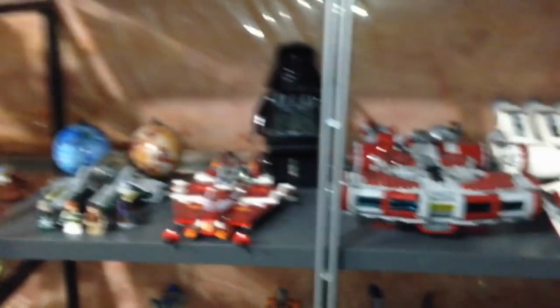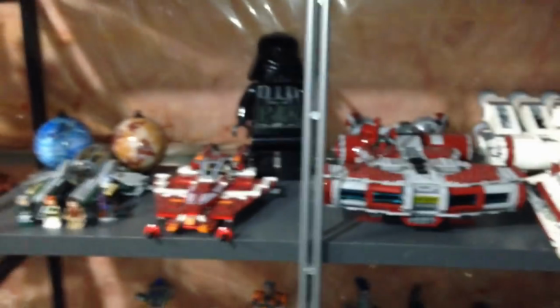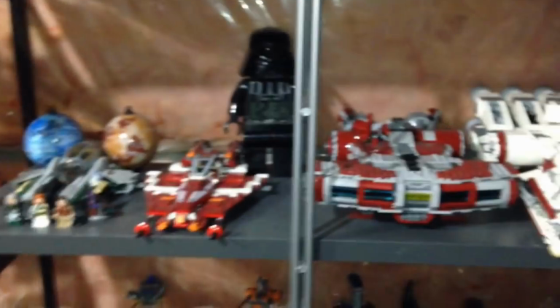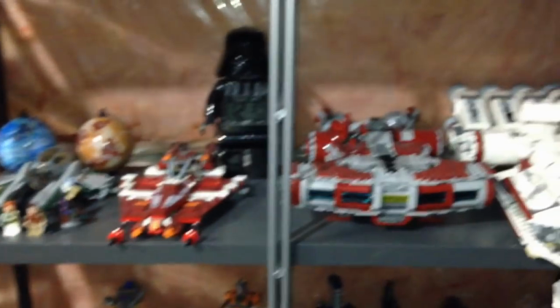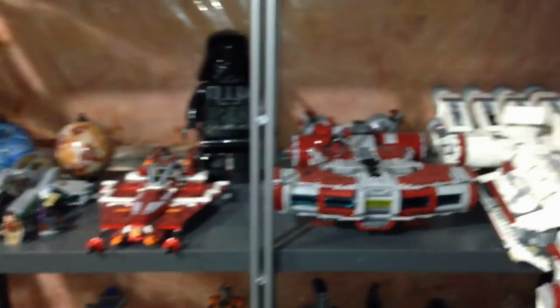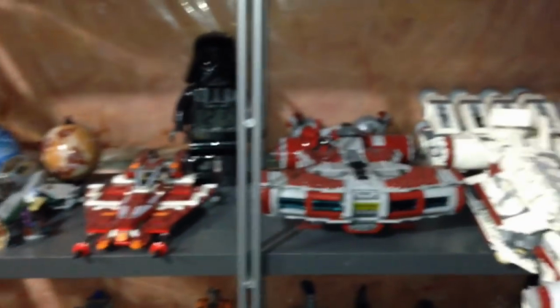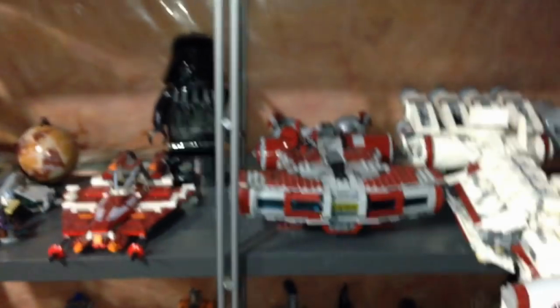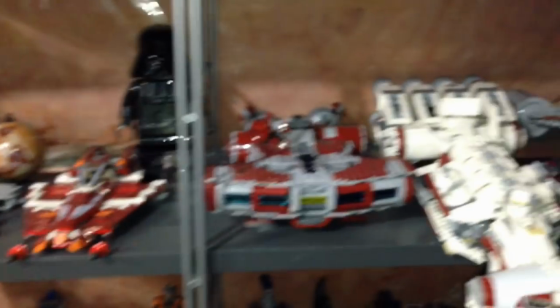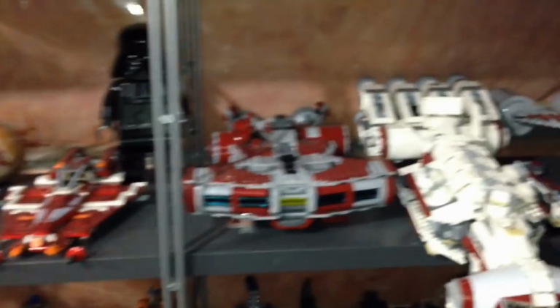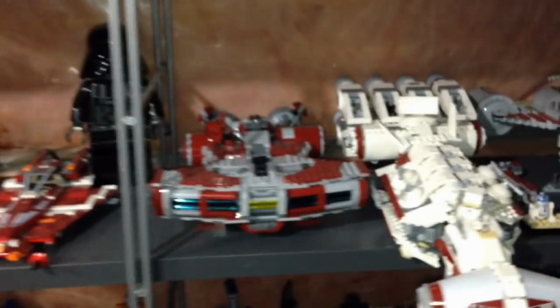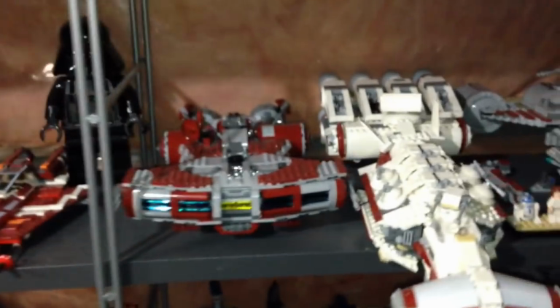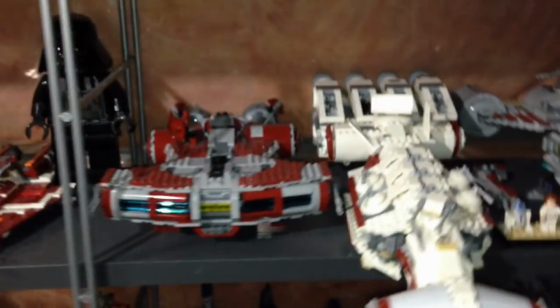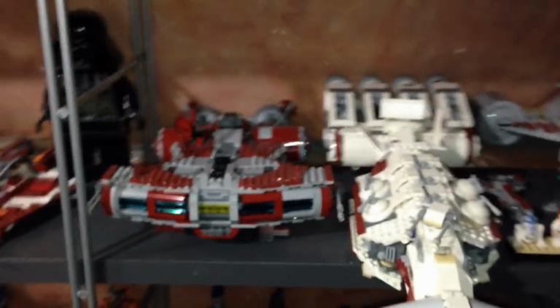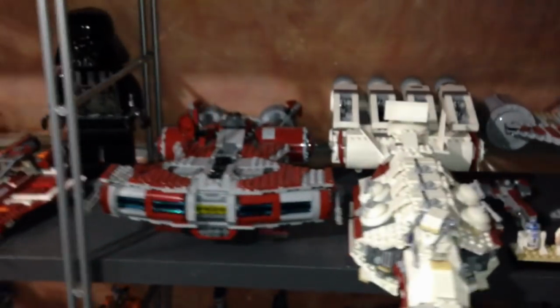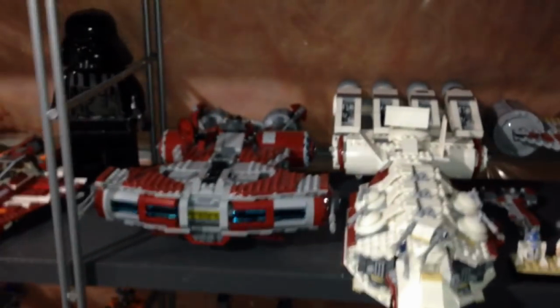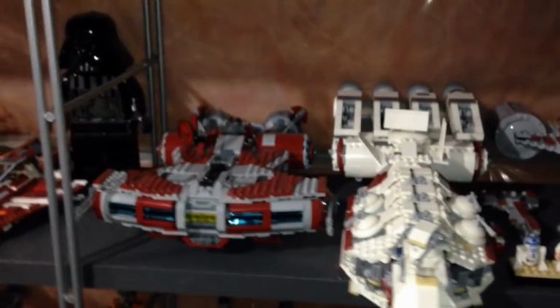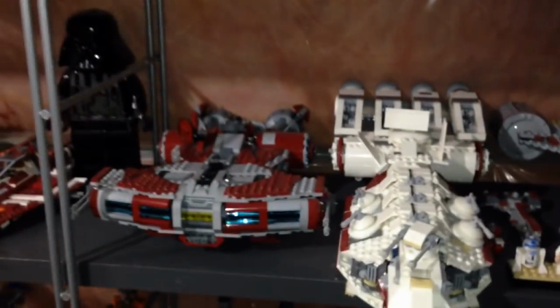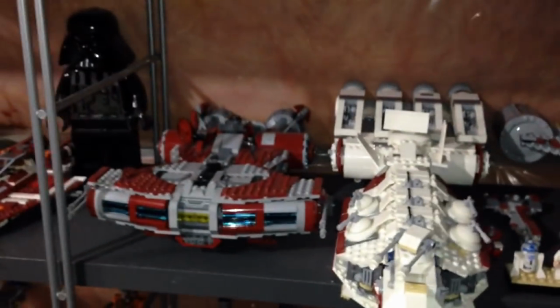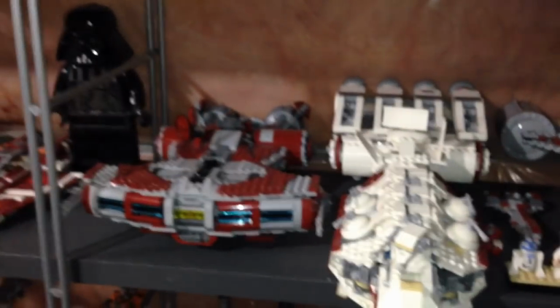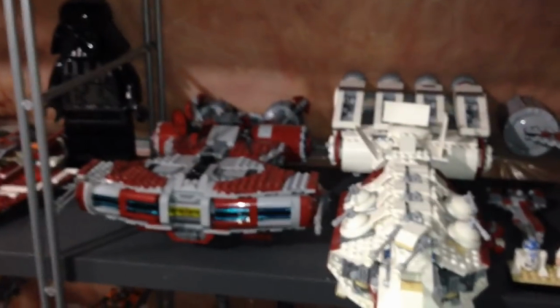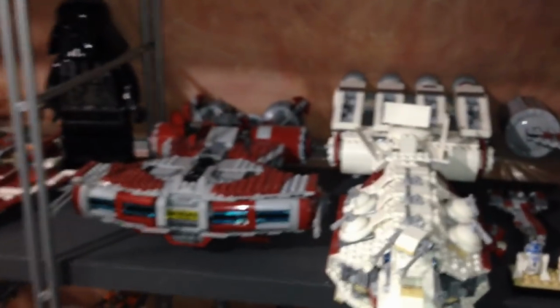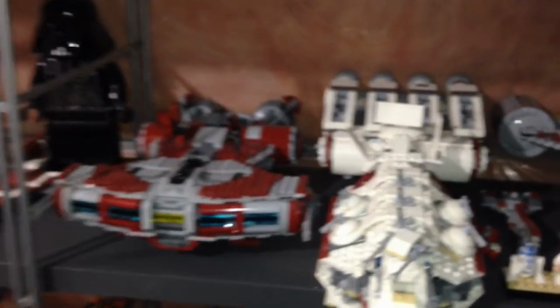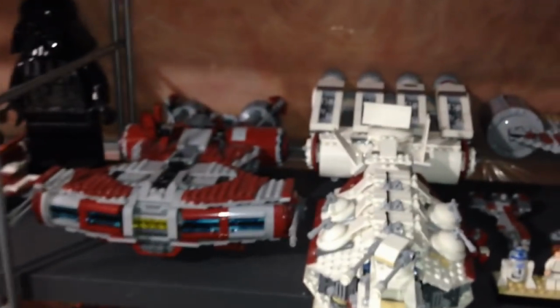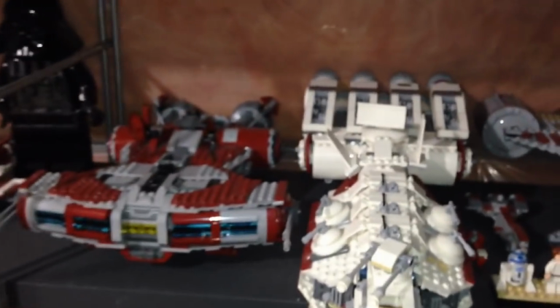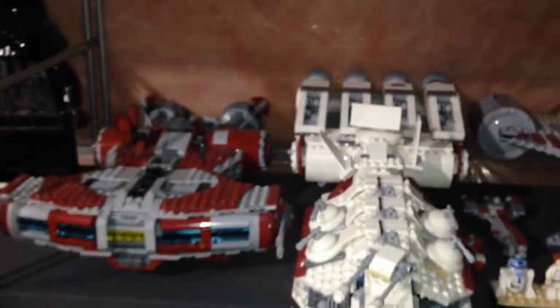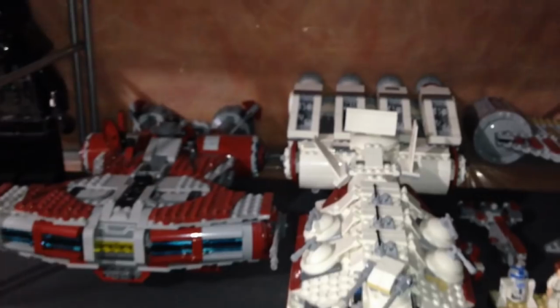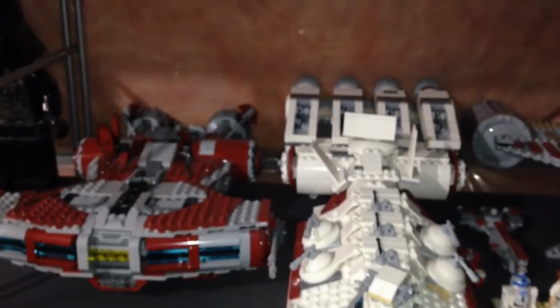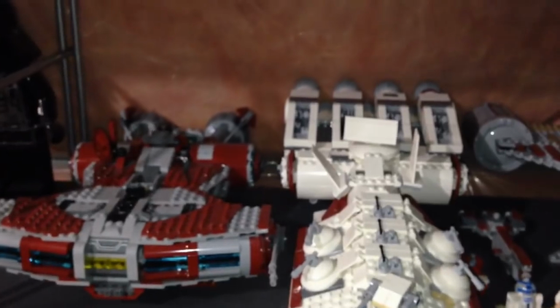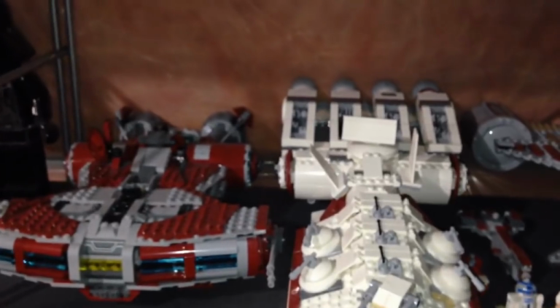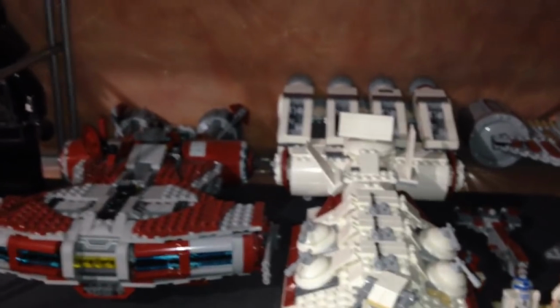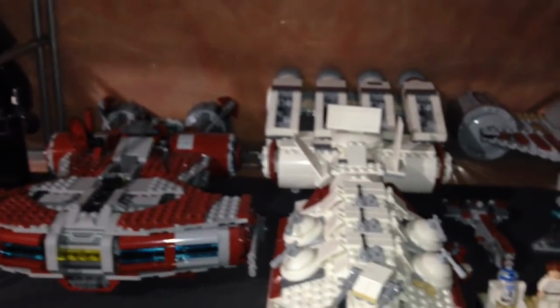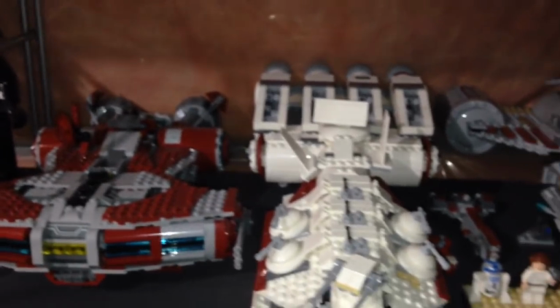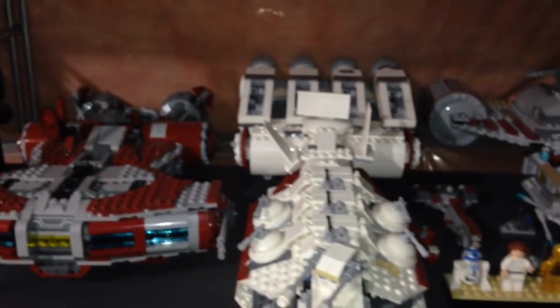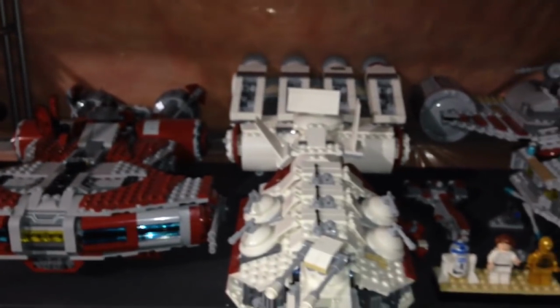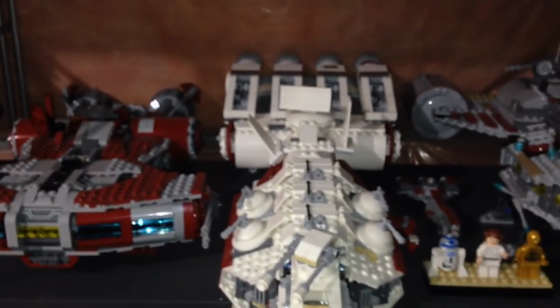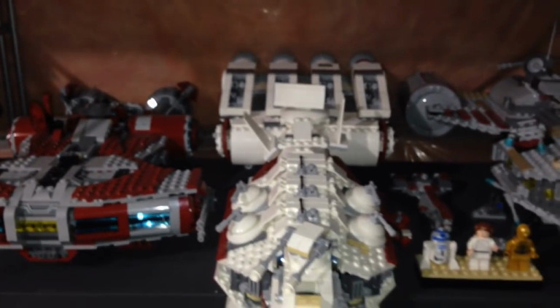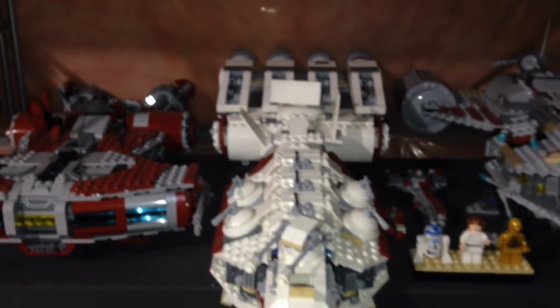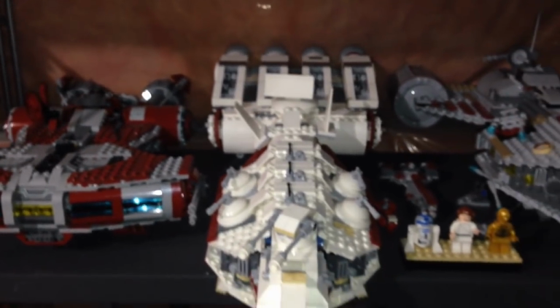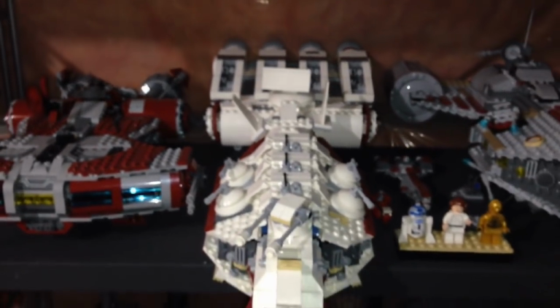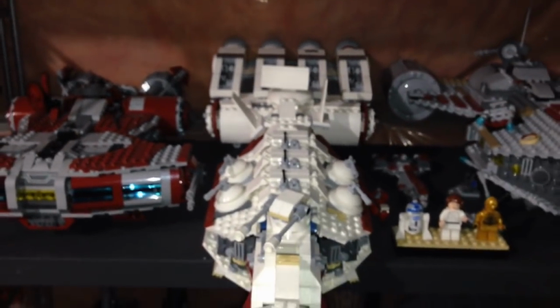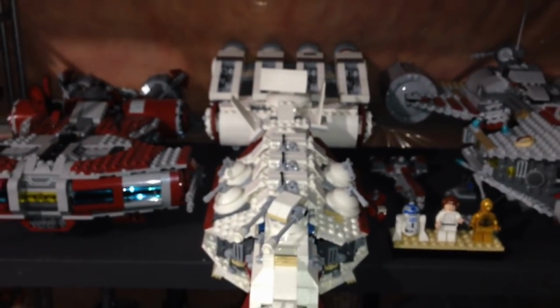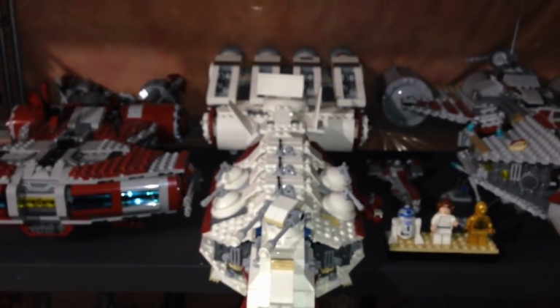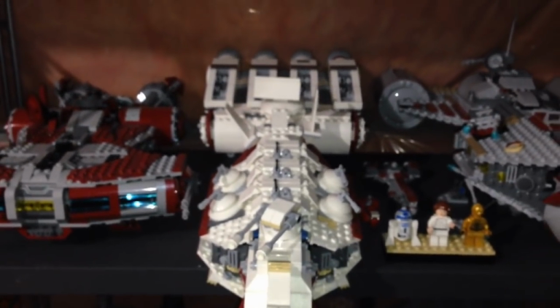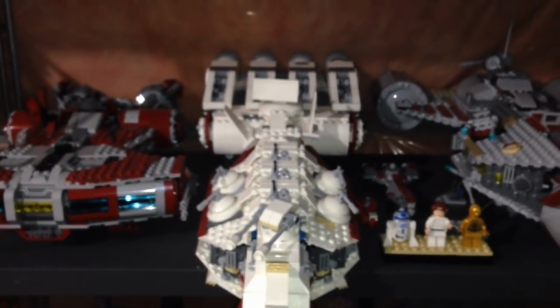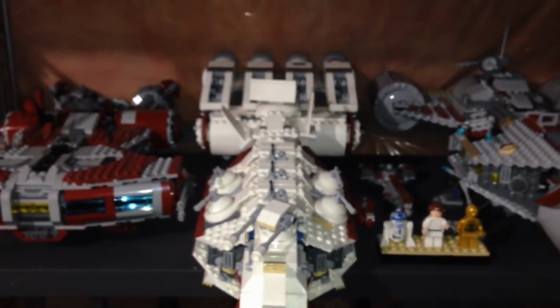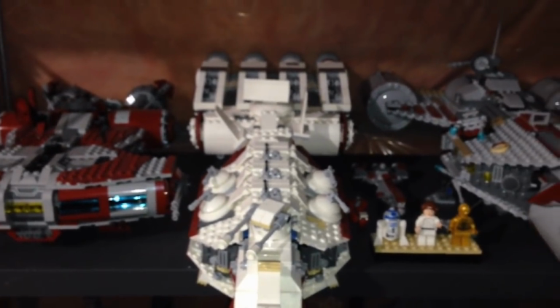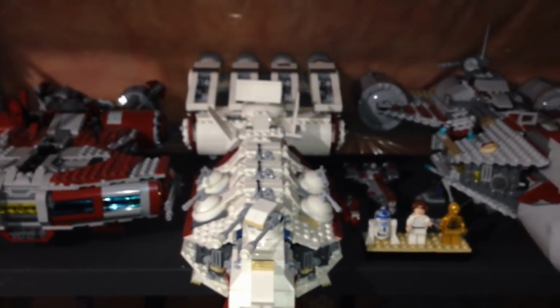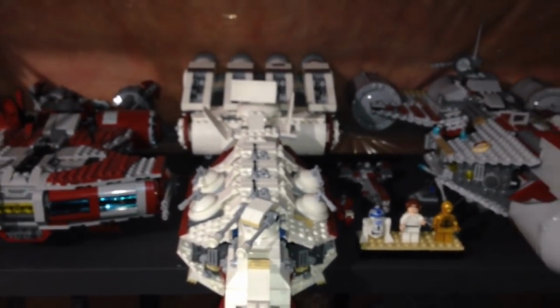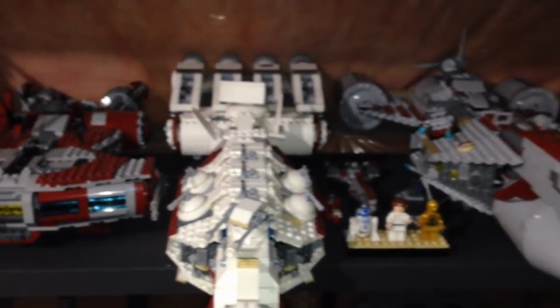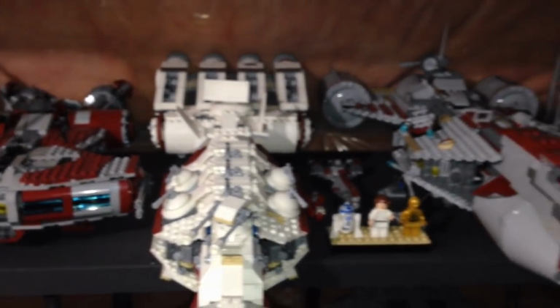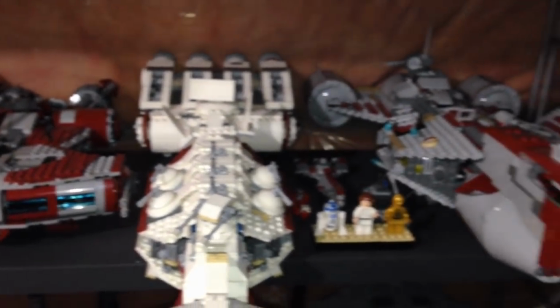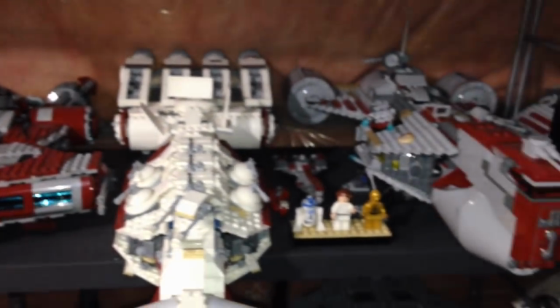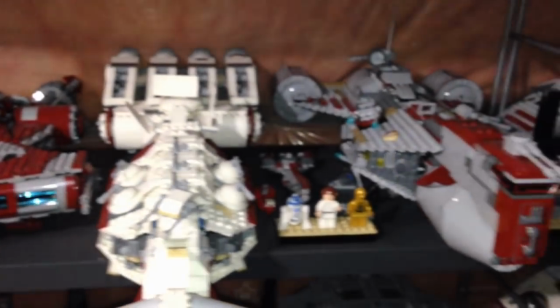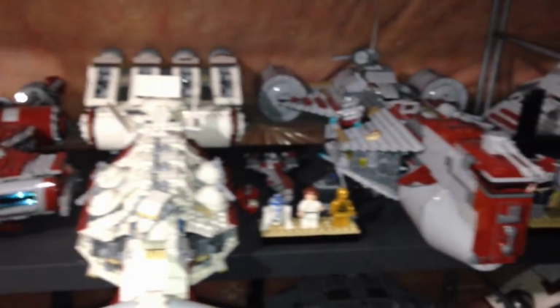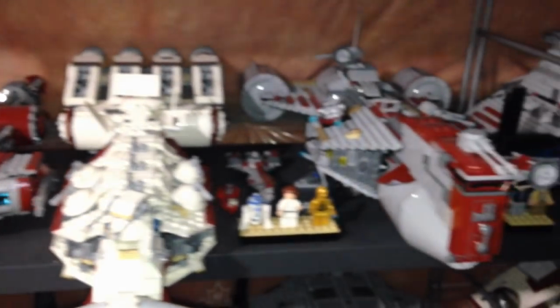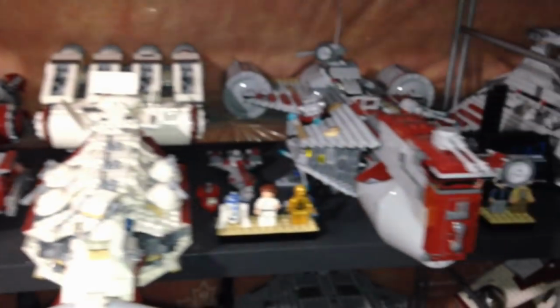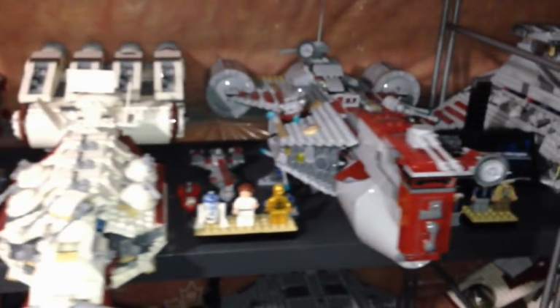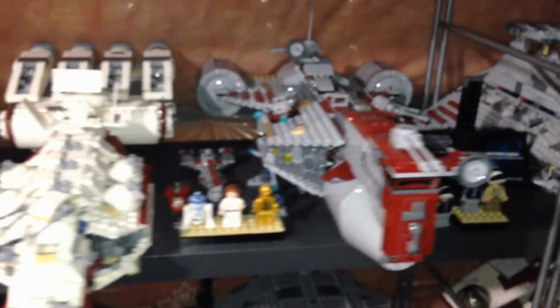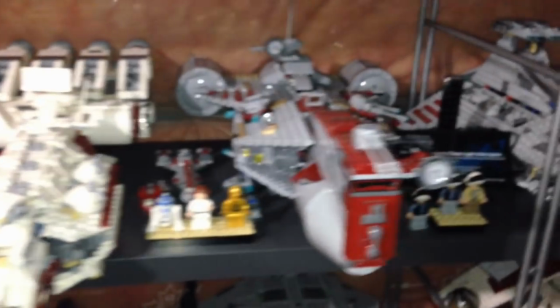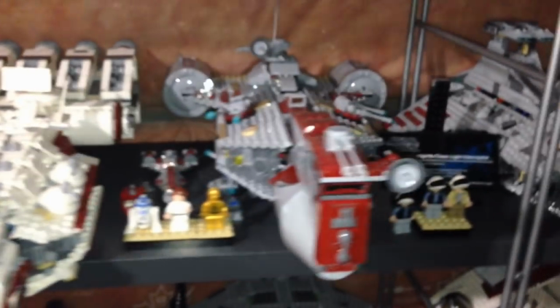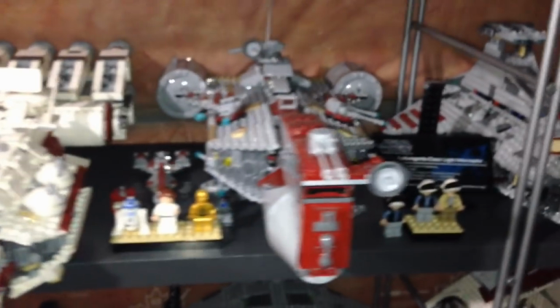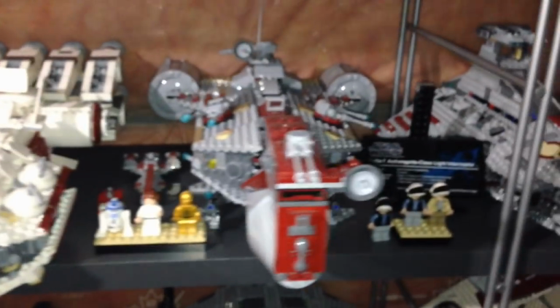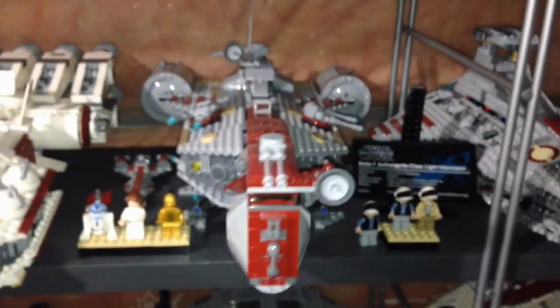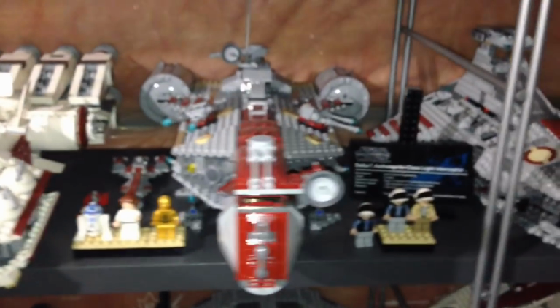Down here are some more ships — not sure again how long those will last before I take them apart. Over here we have some more ships — I'll probably keep these ones, the big ones. I like the big ships.